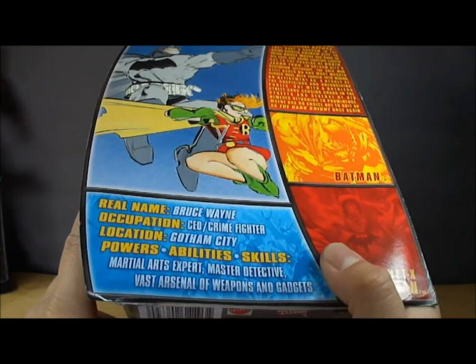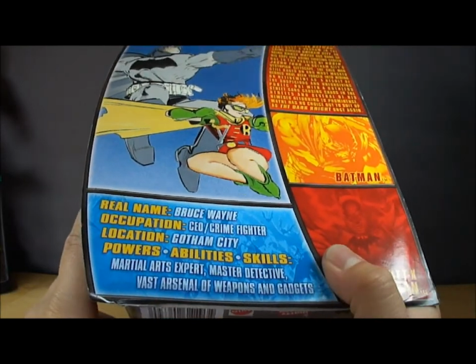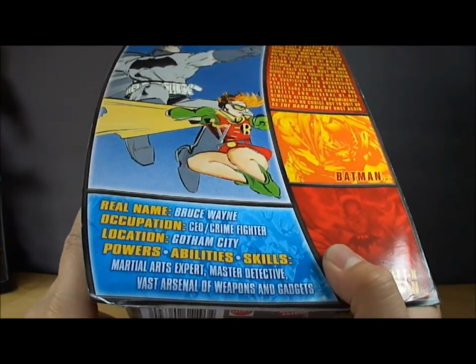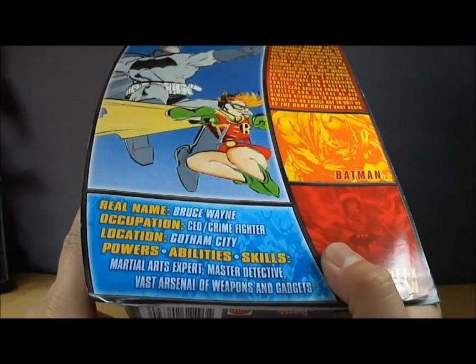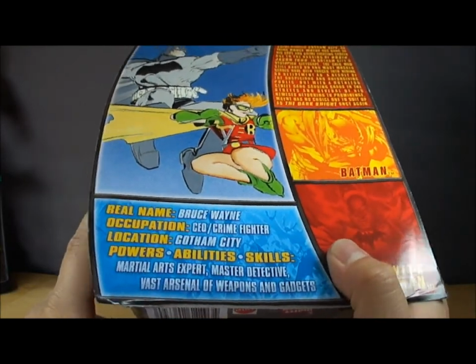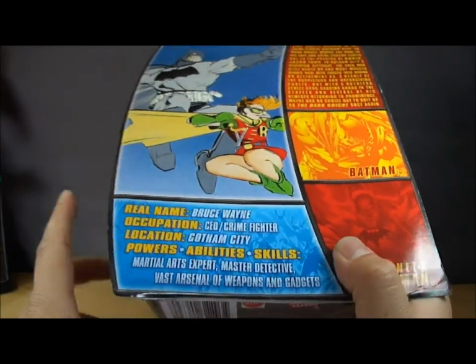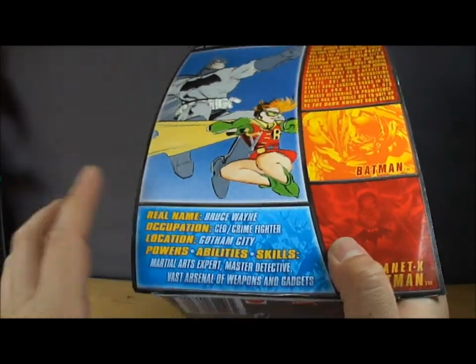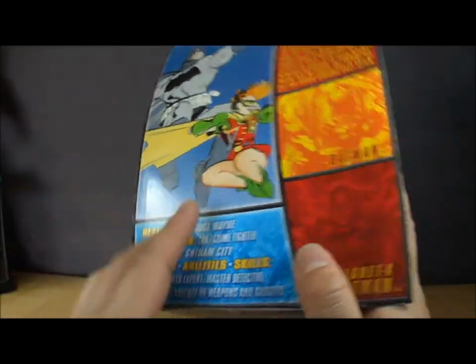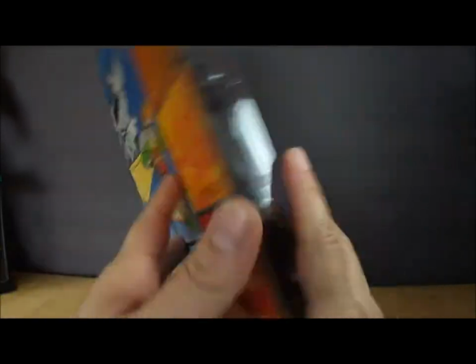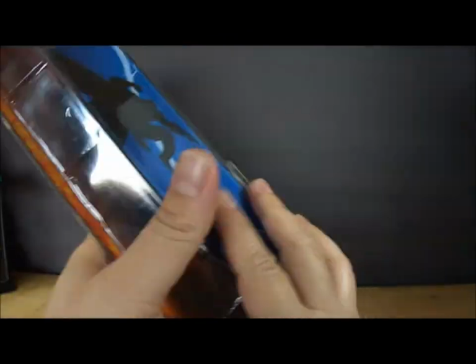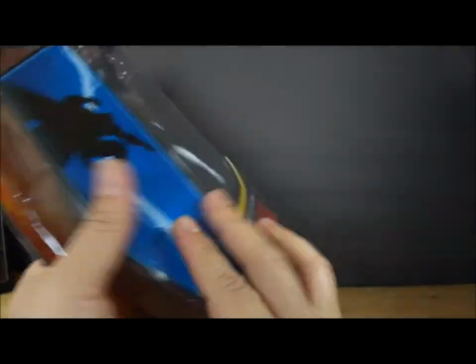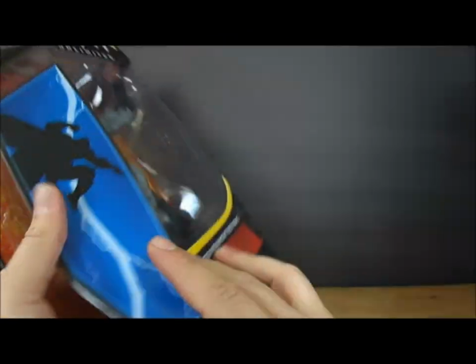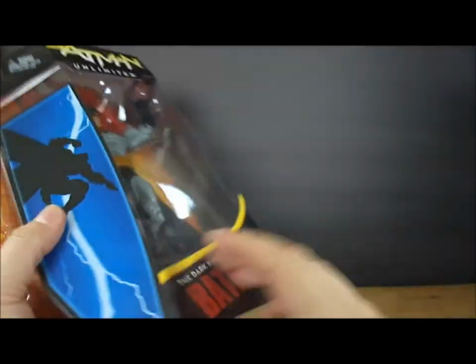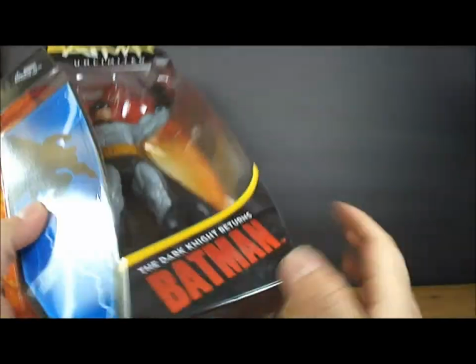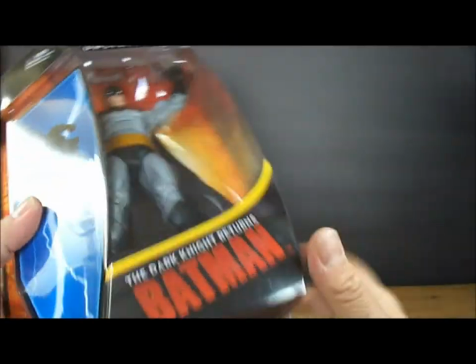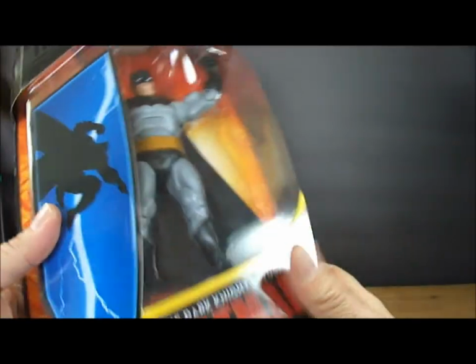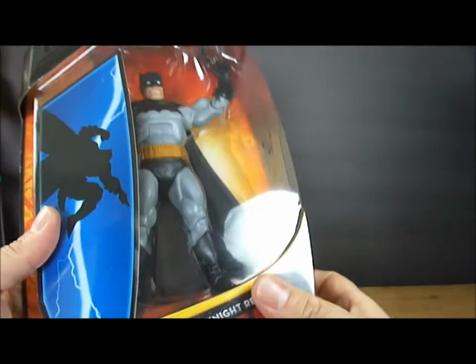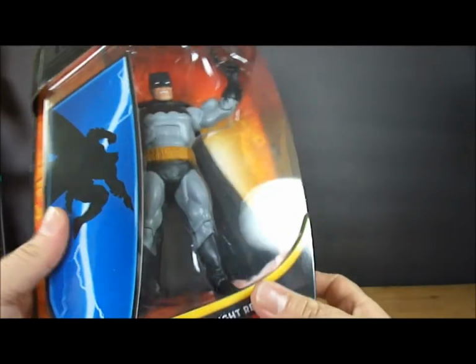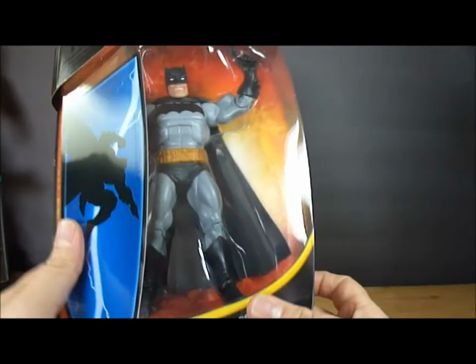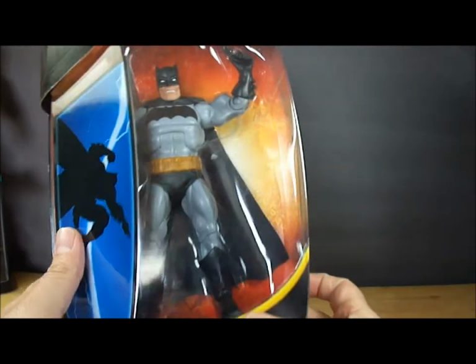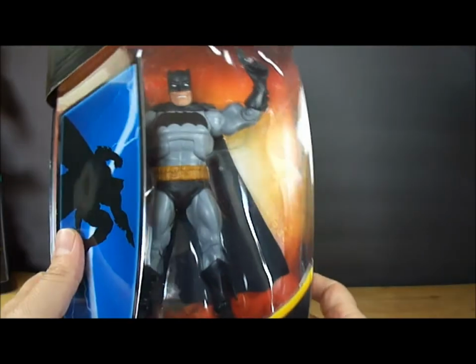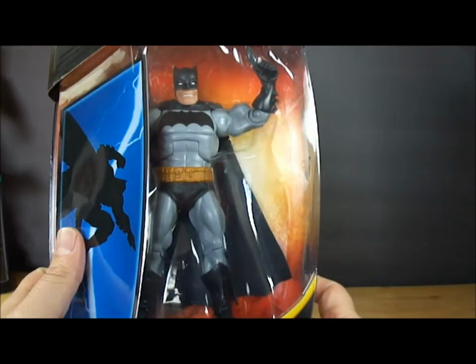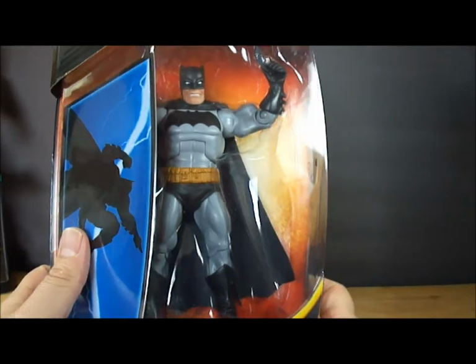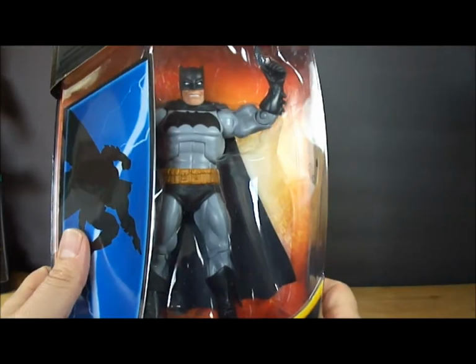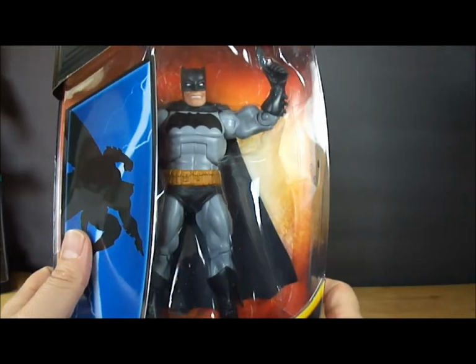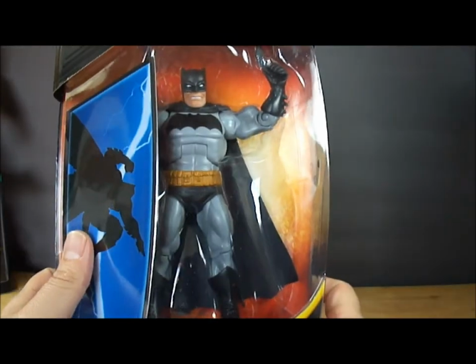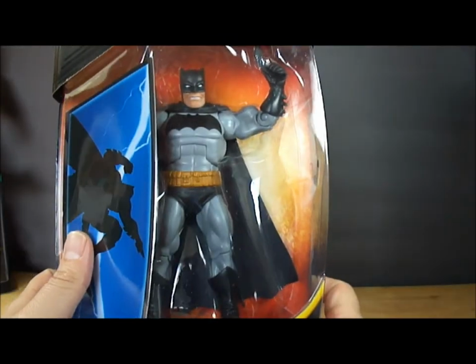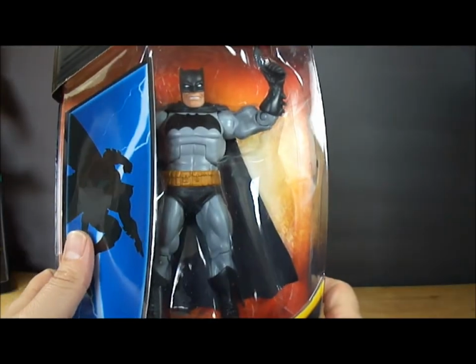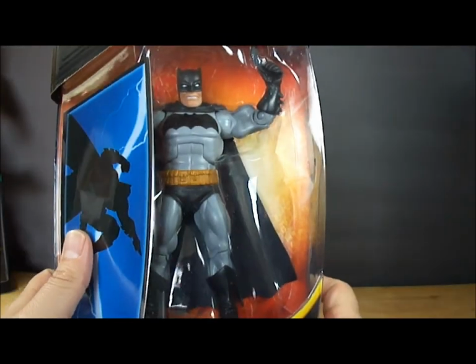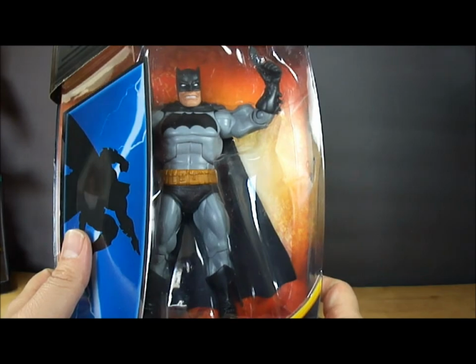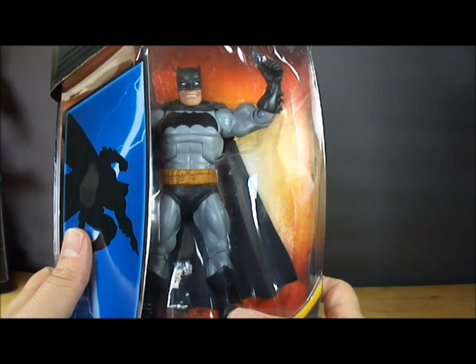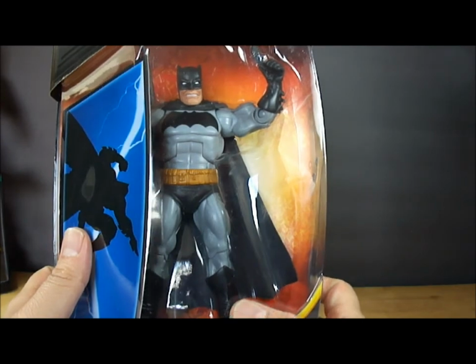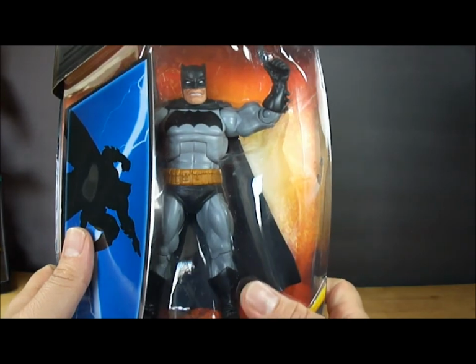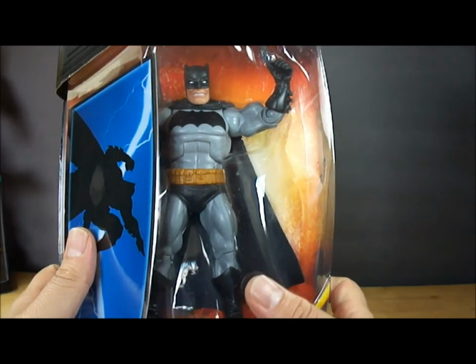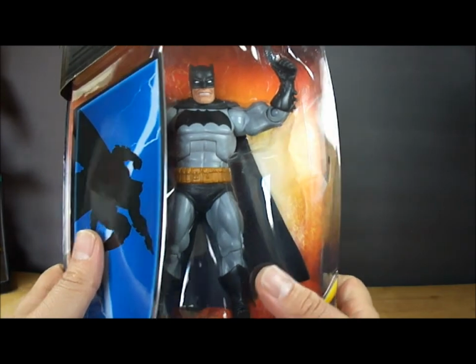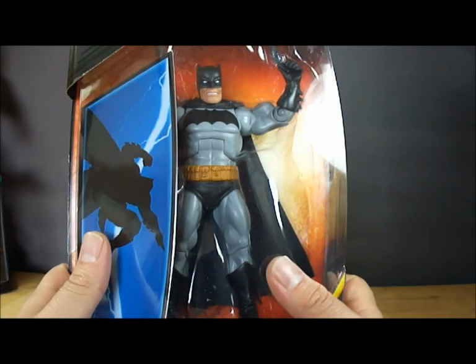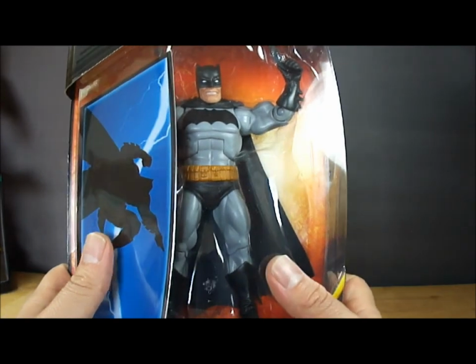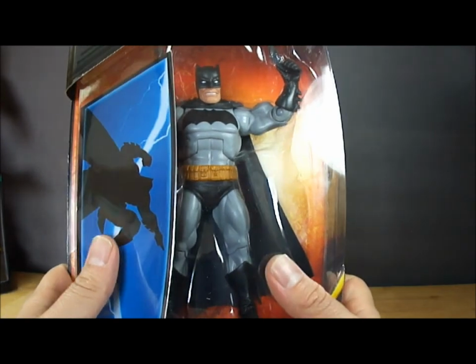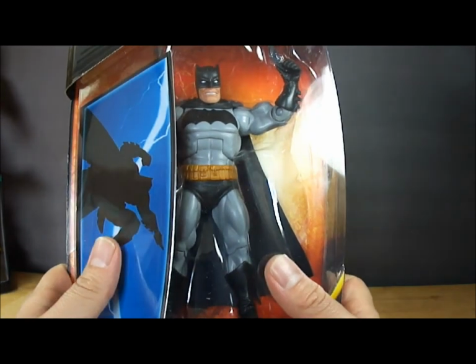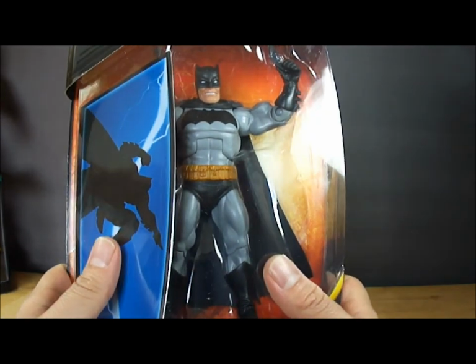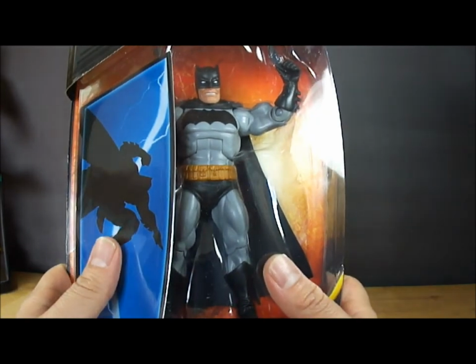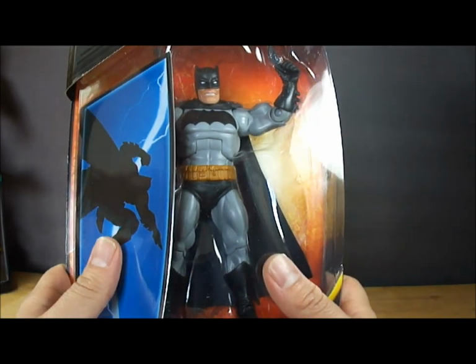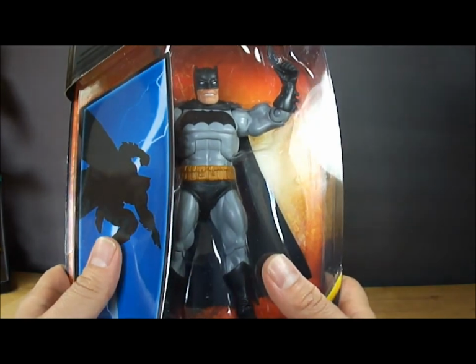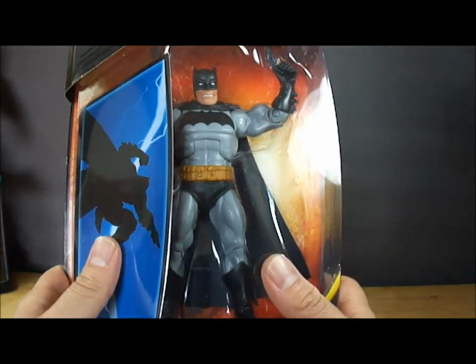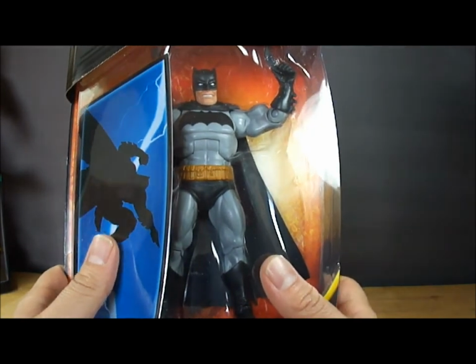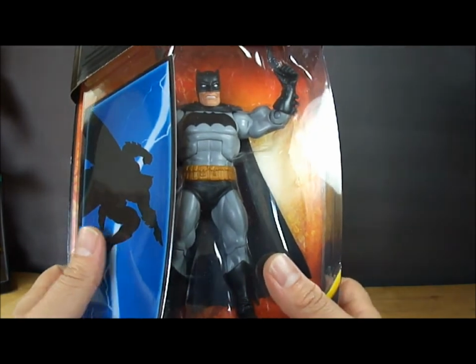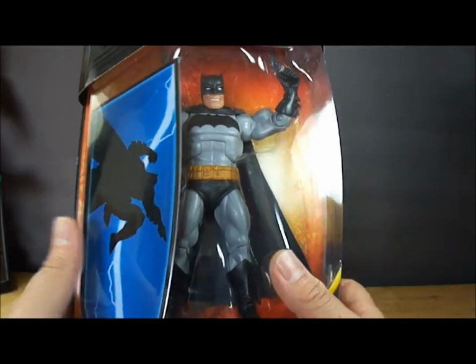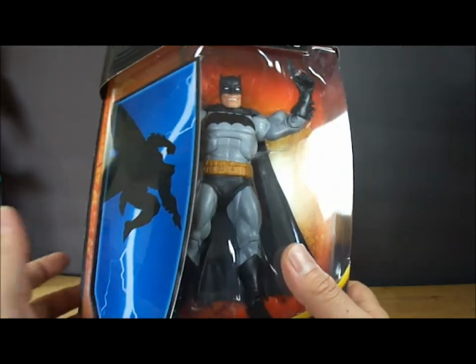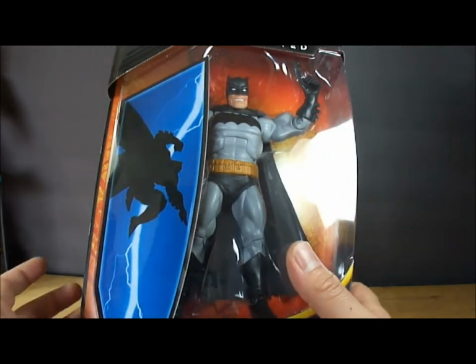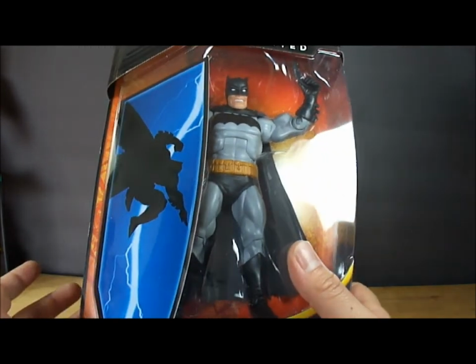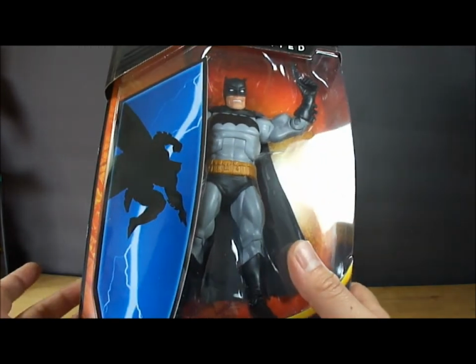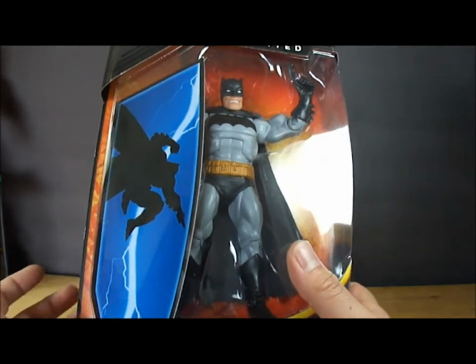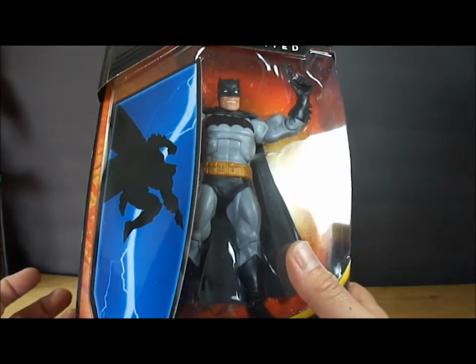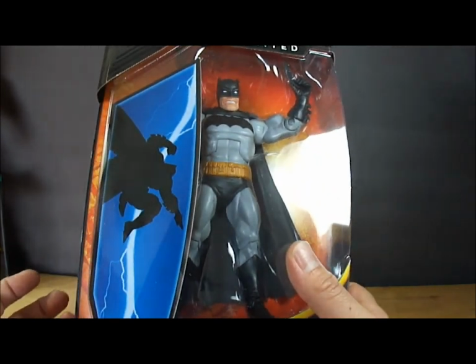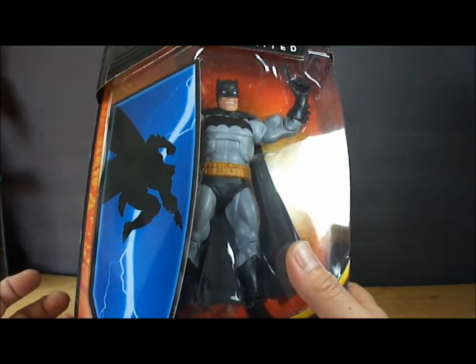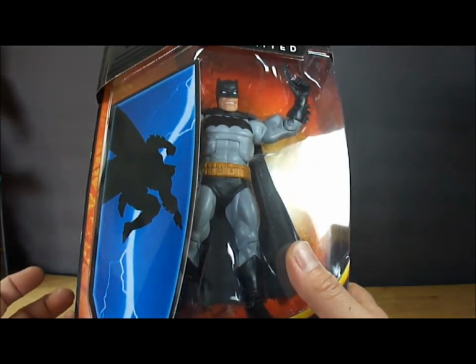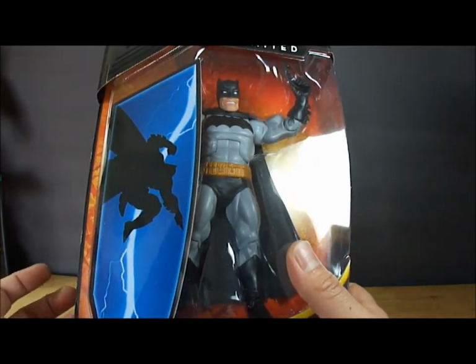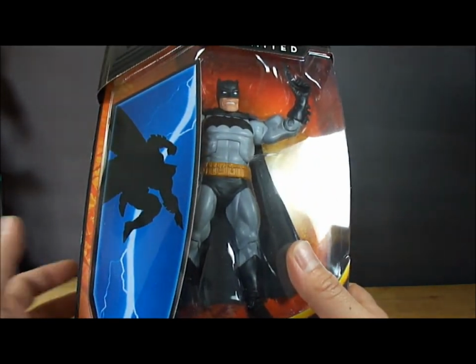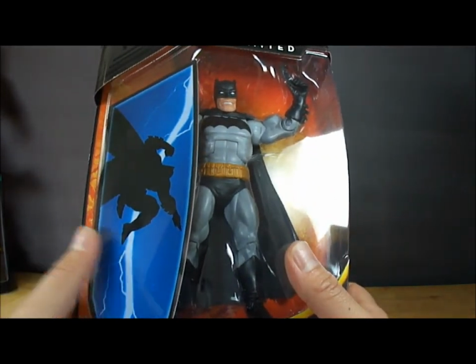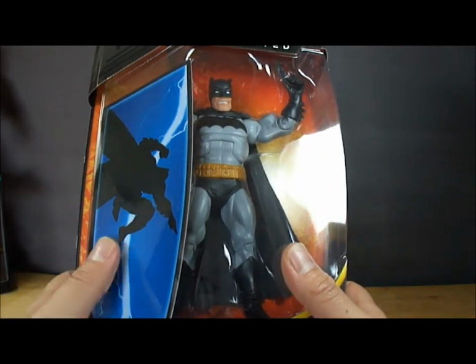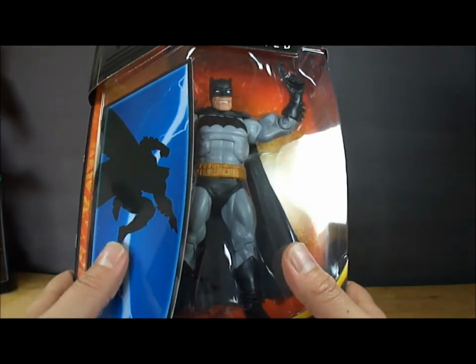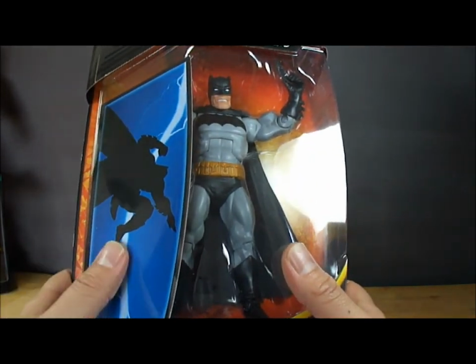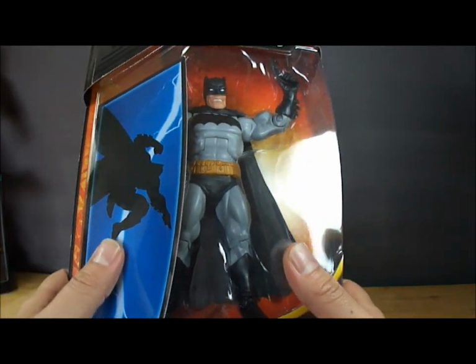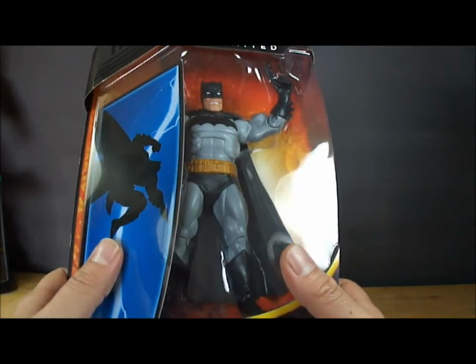So he kind of bulked up a bit to make up for his lack of agility.